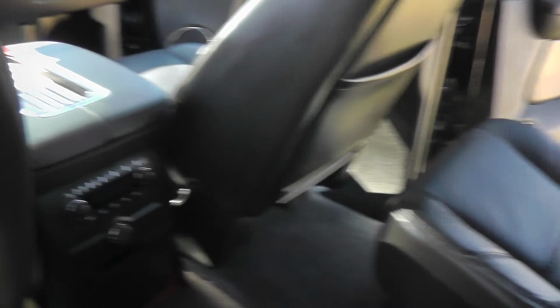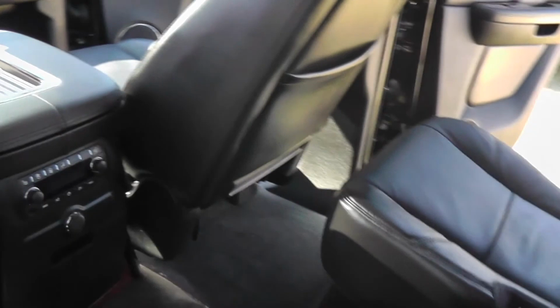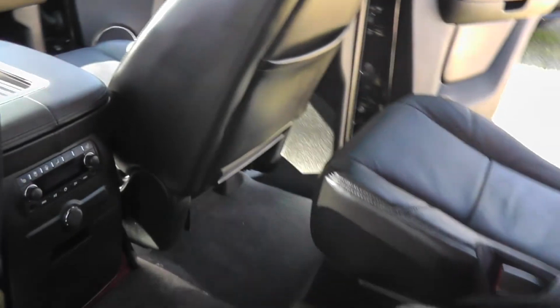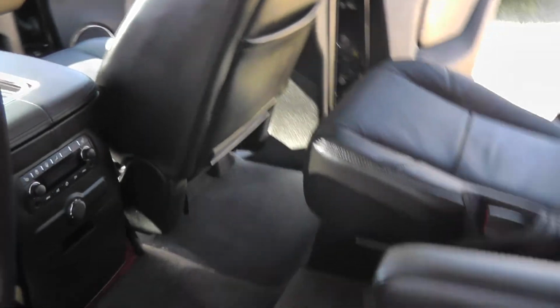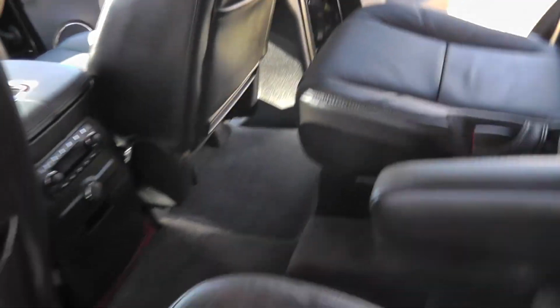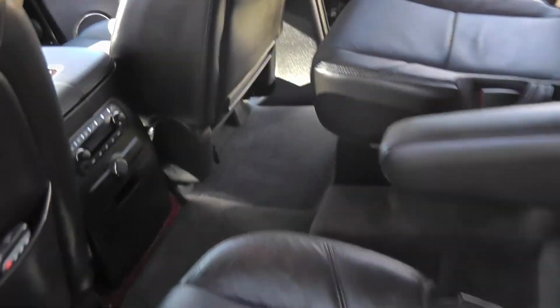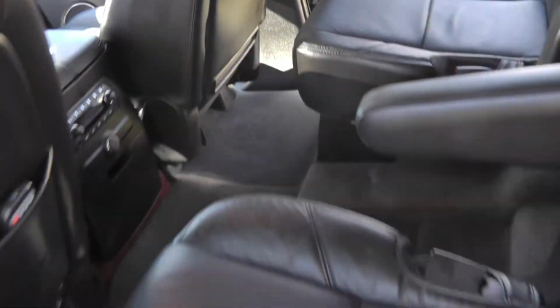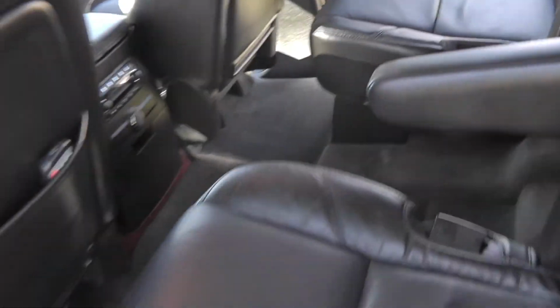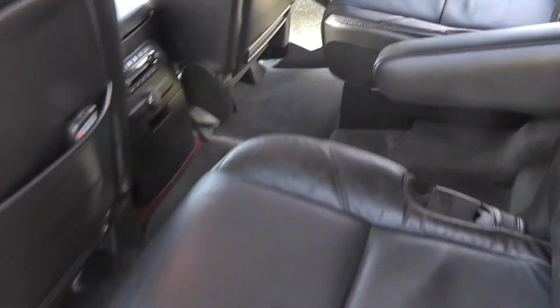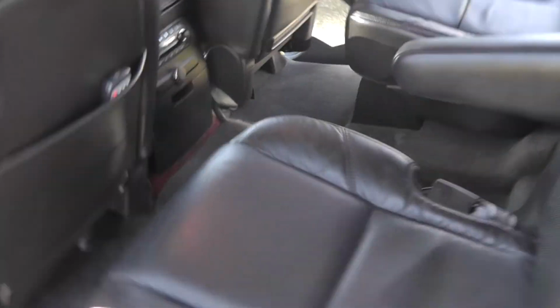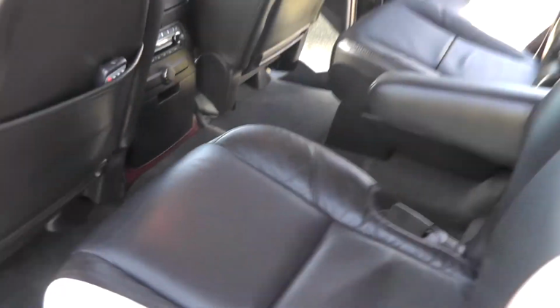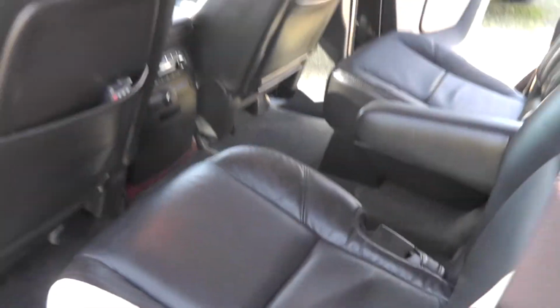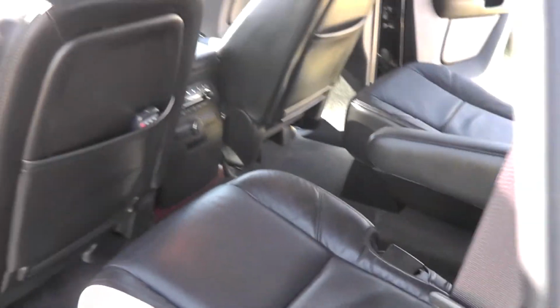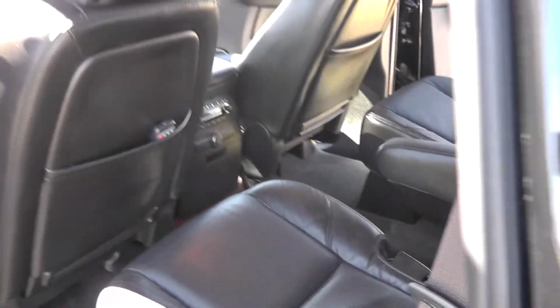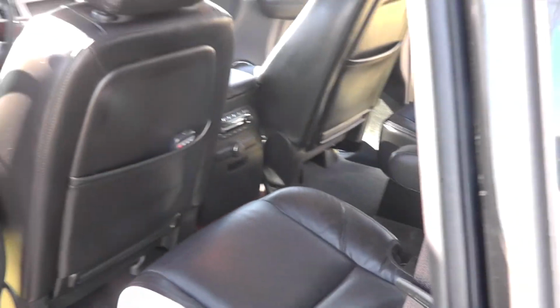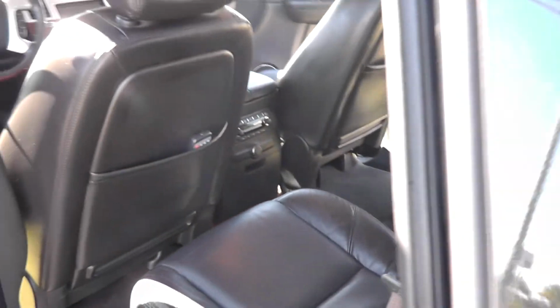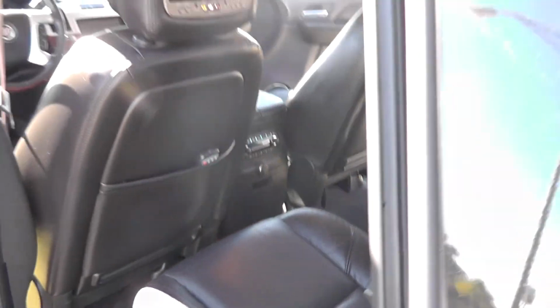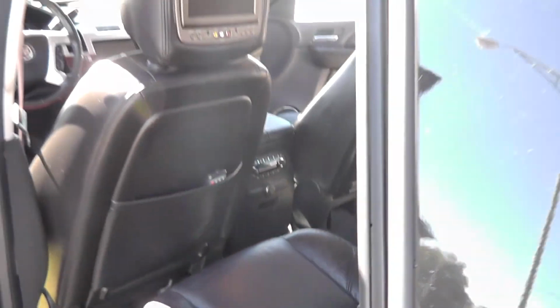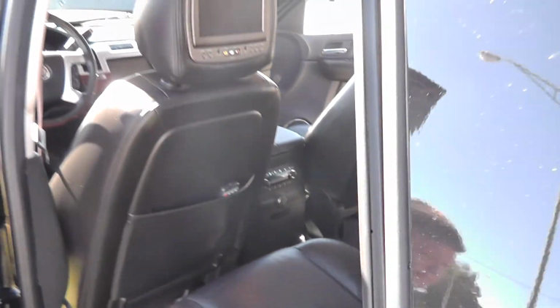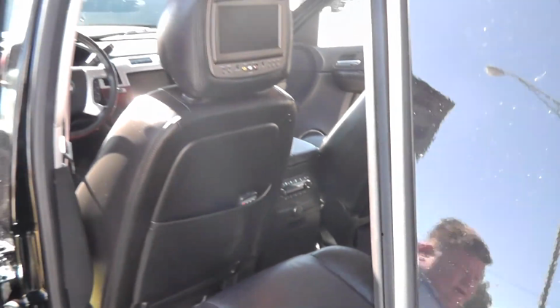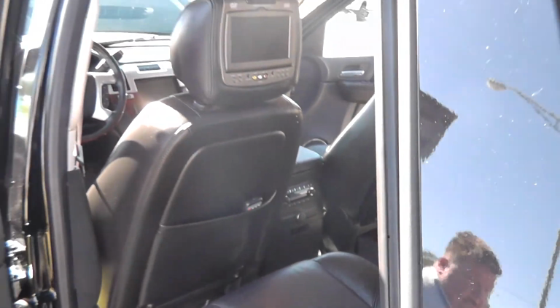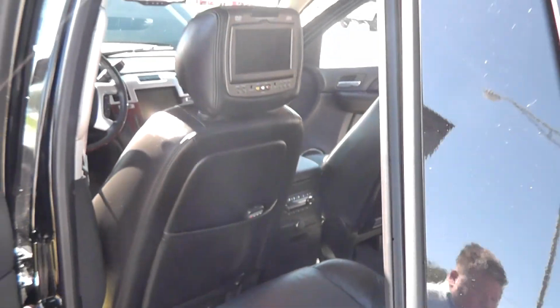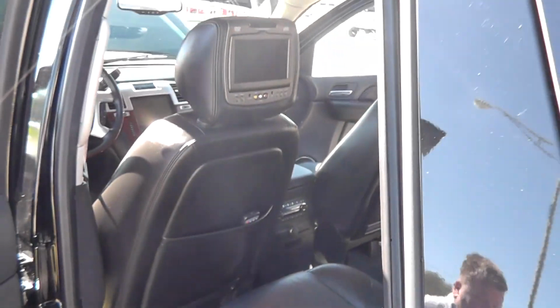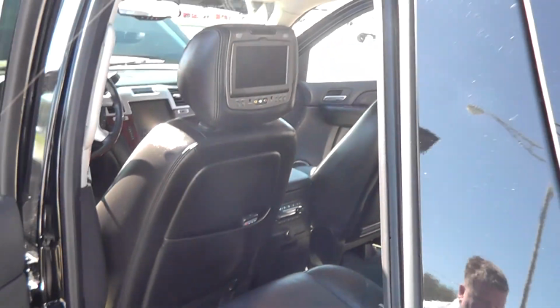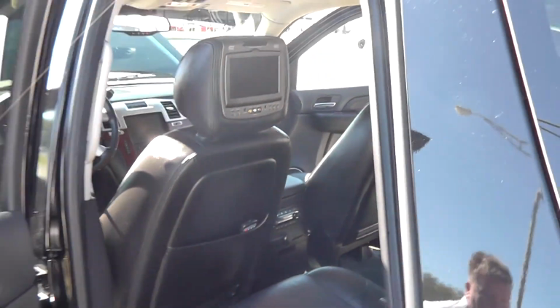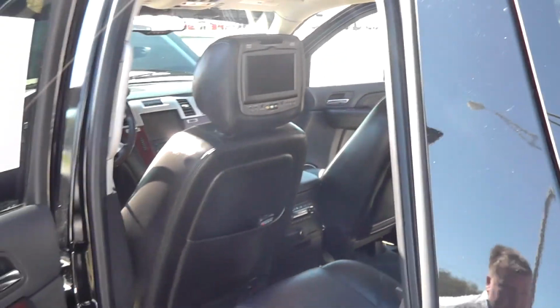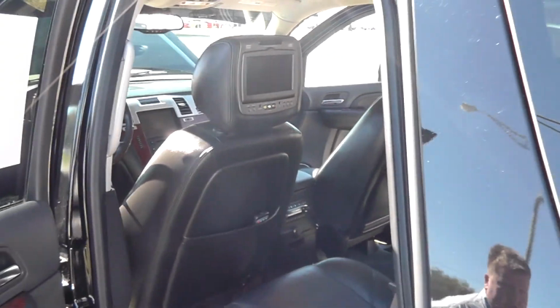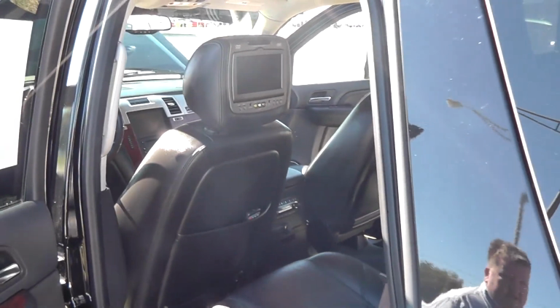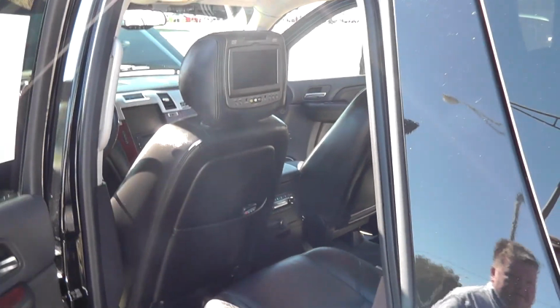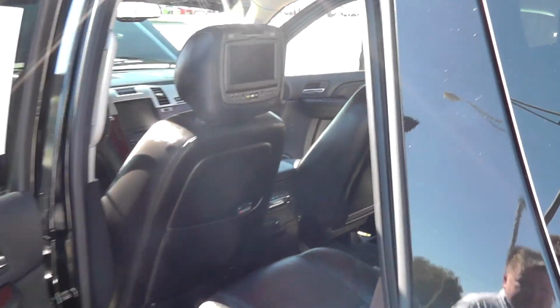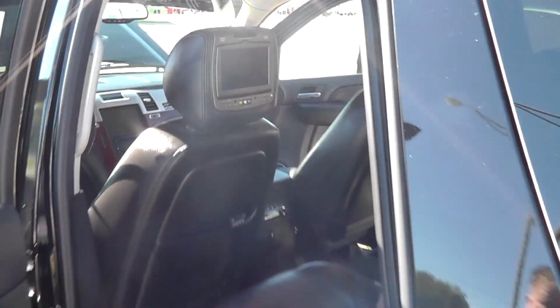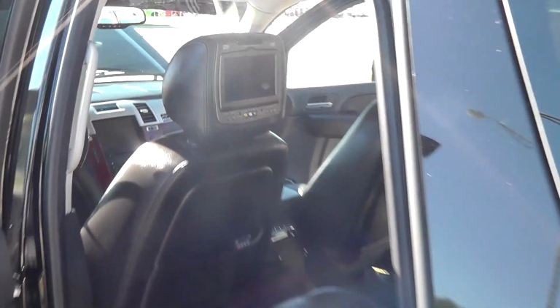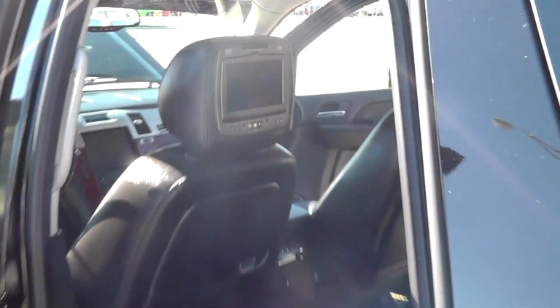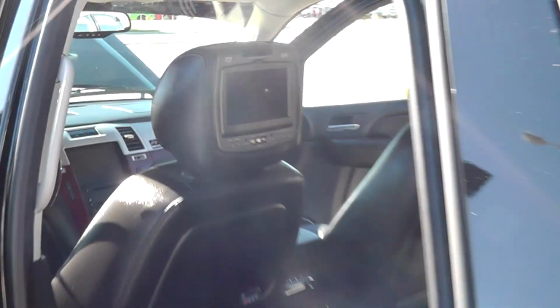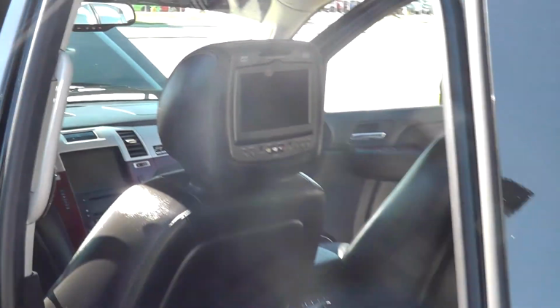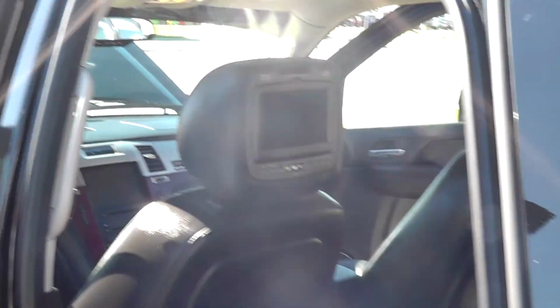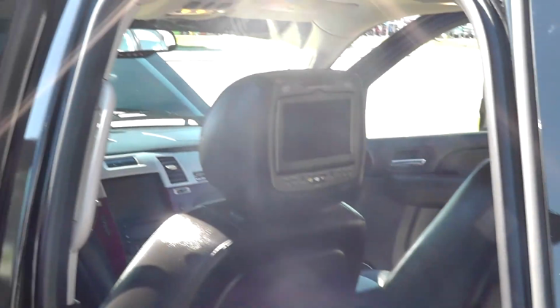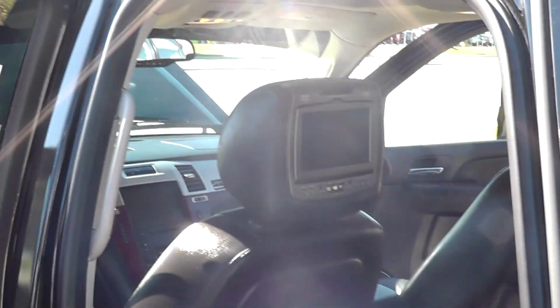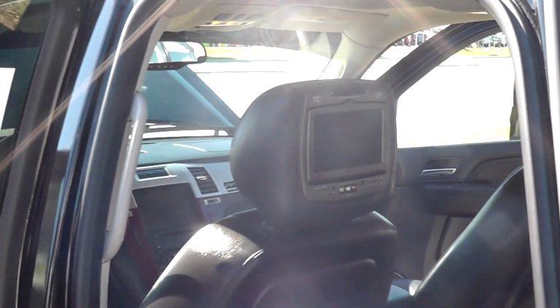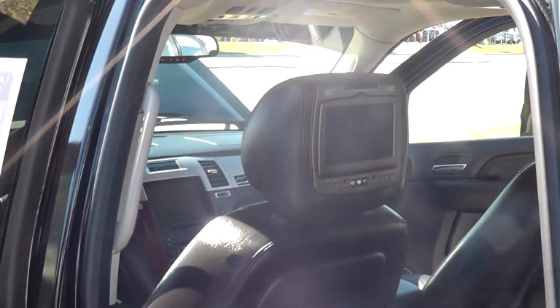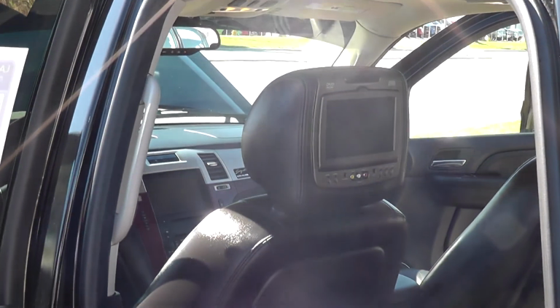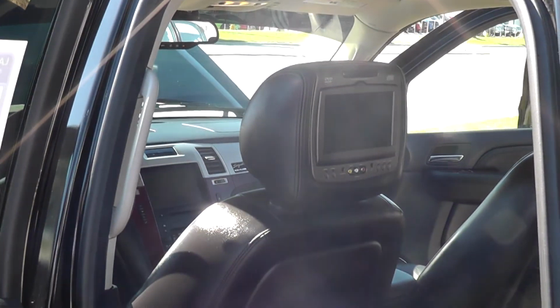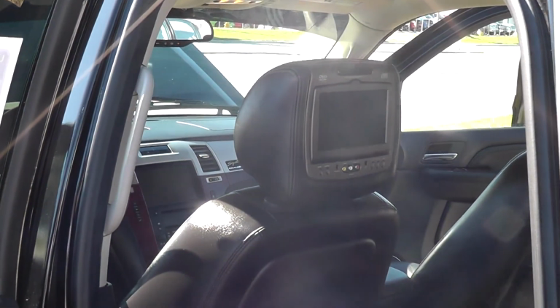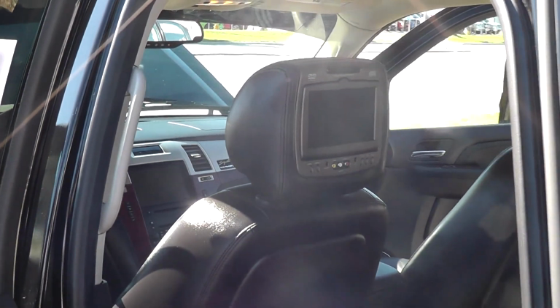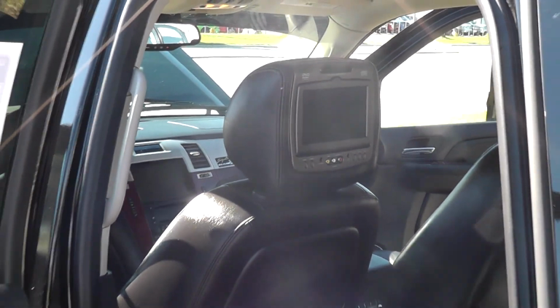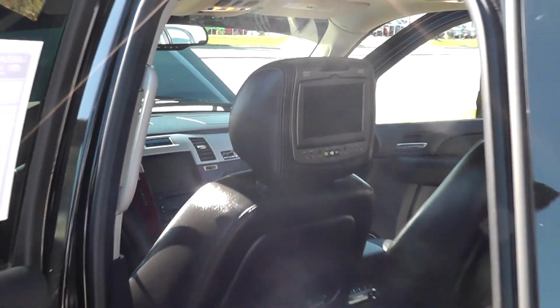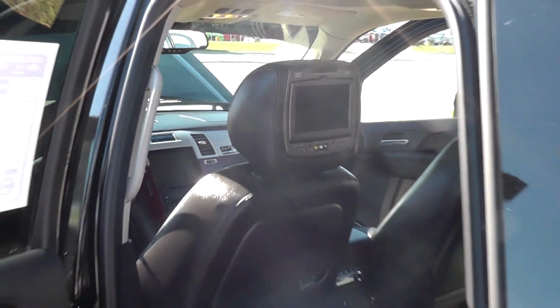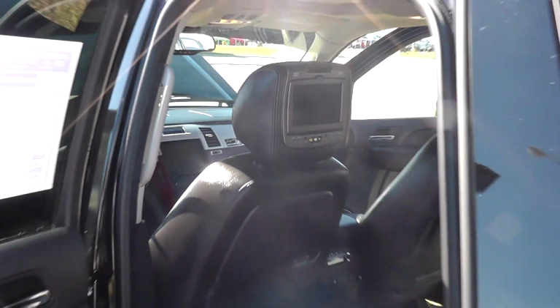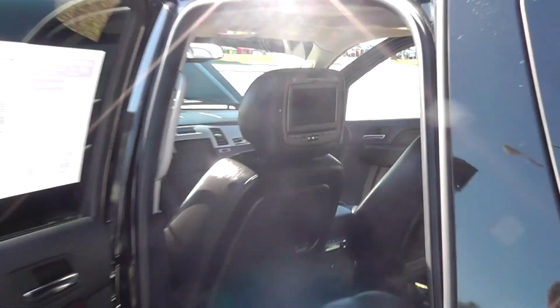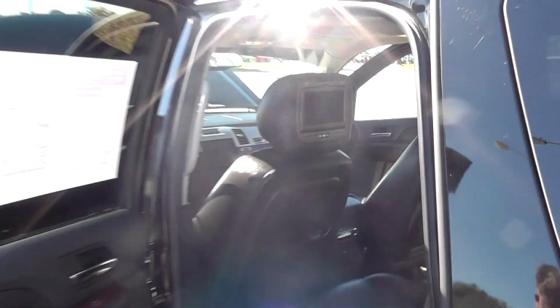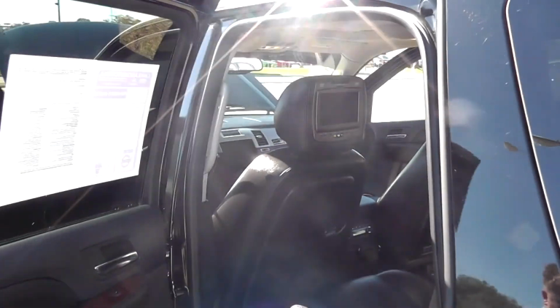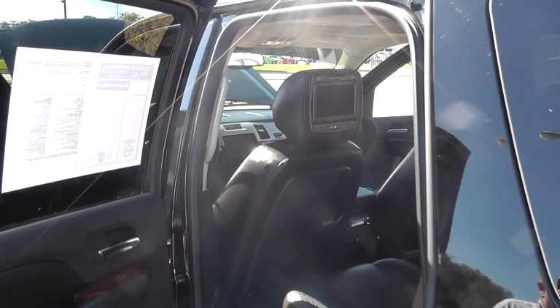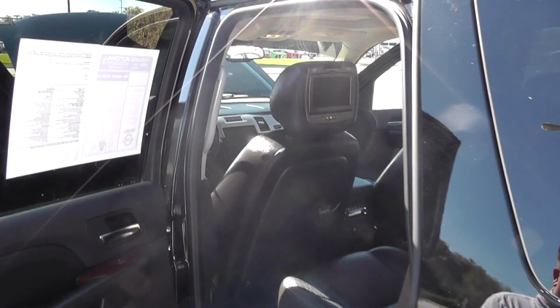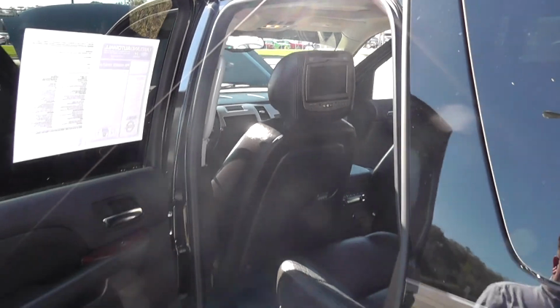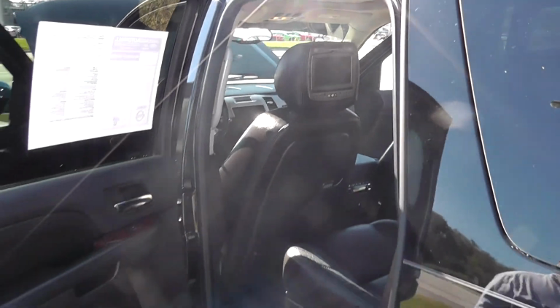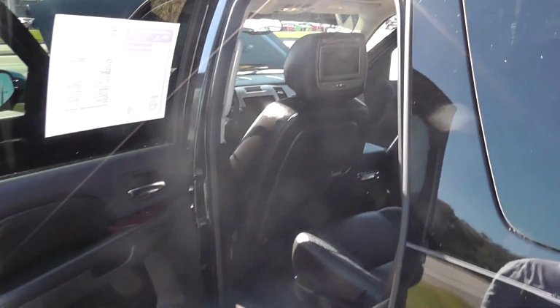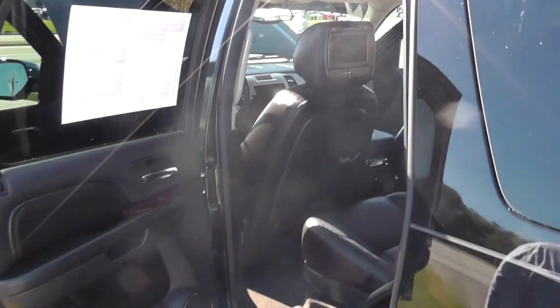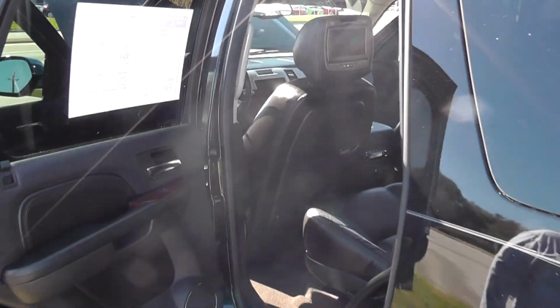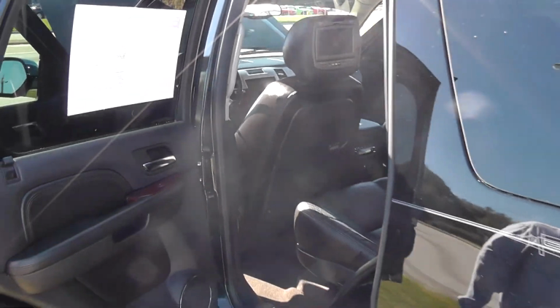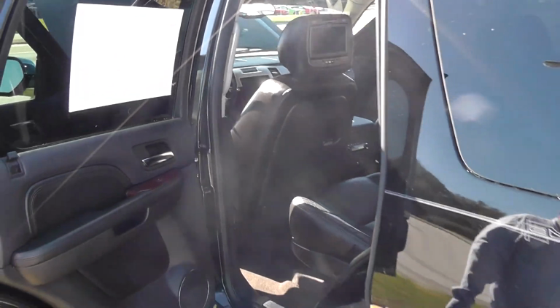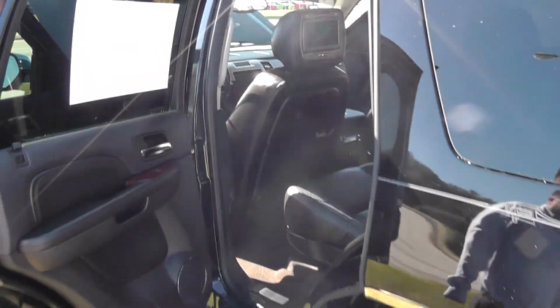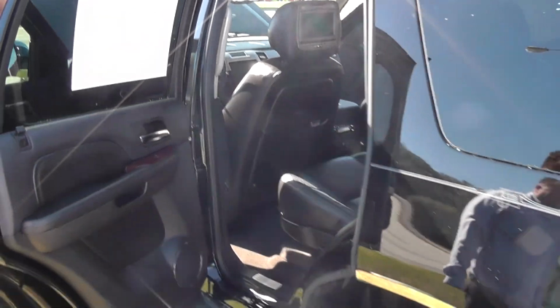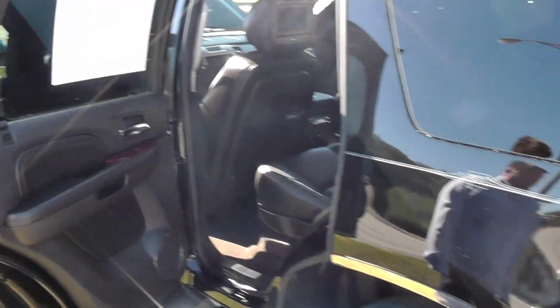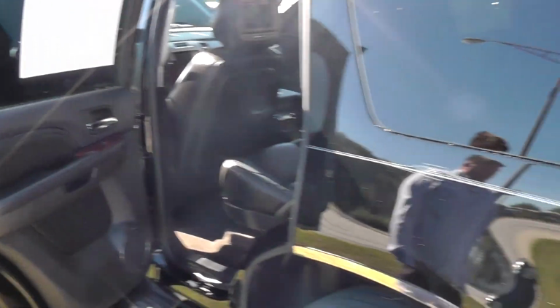Basically all you need to do is add a porta potty and you can live in this thing. But this is definitely the right vehicle for the right family.